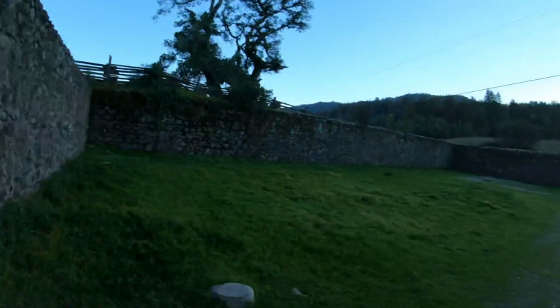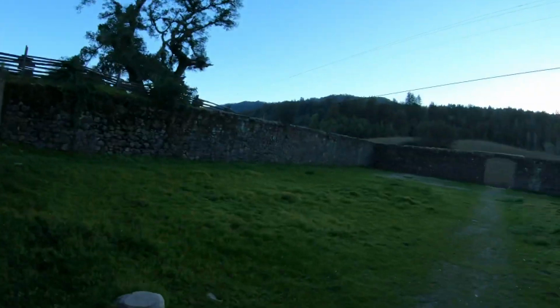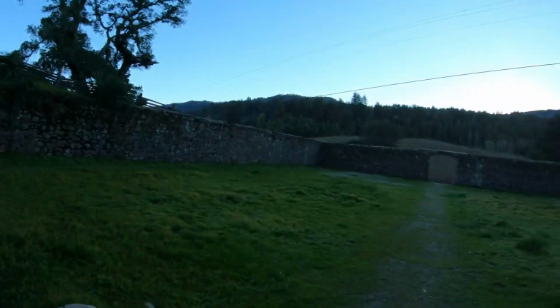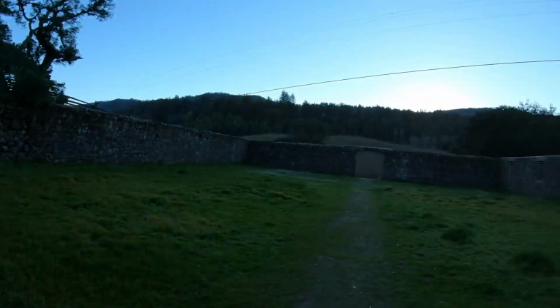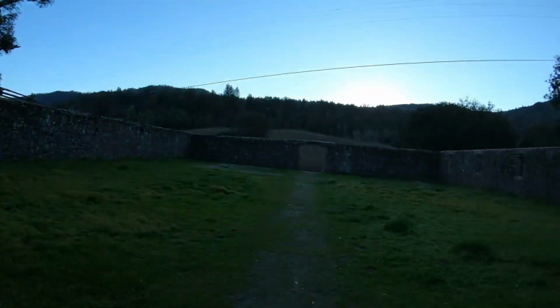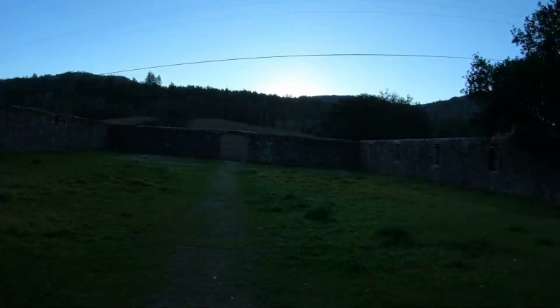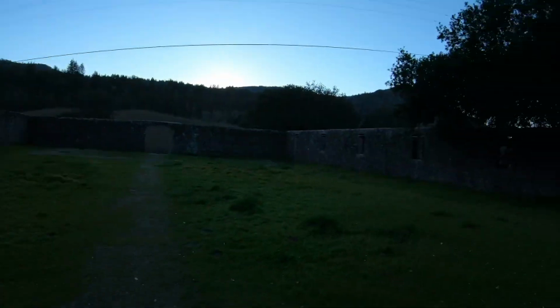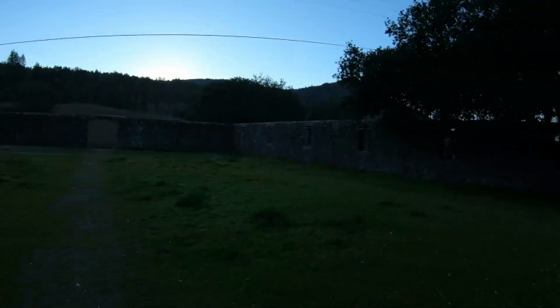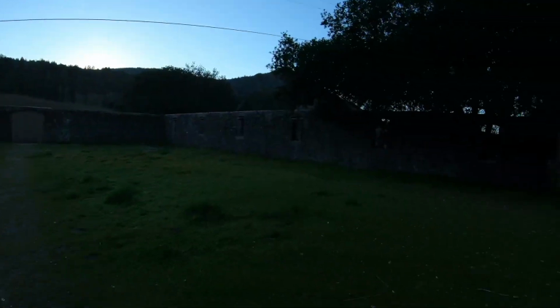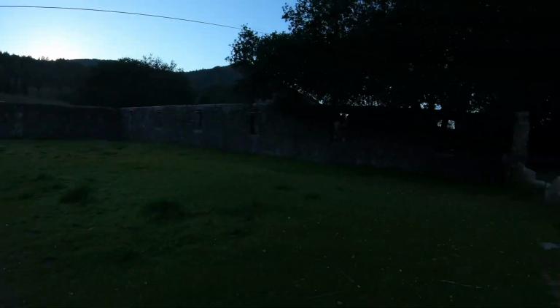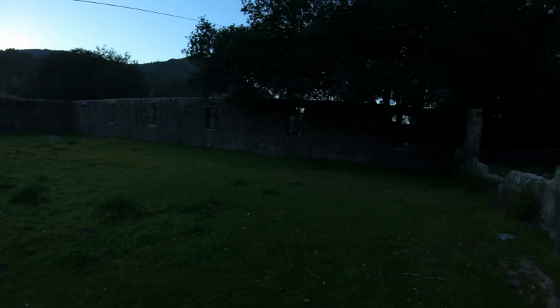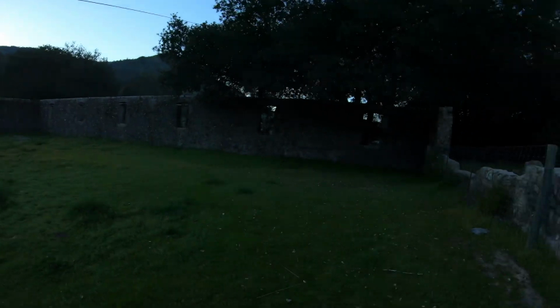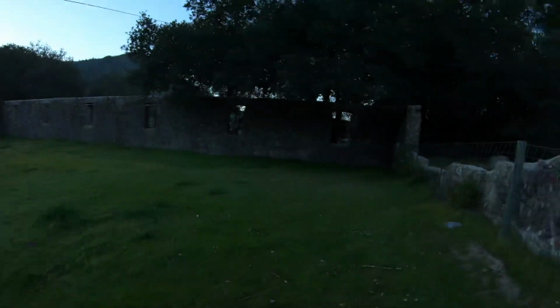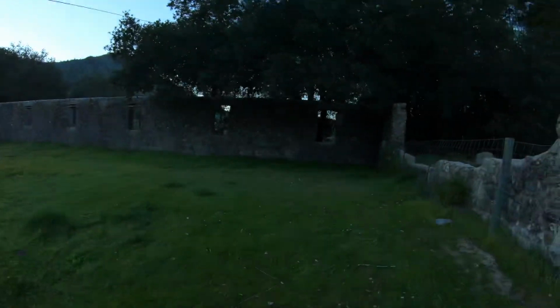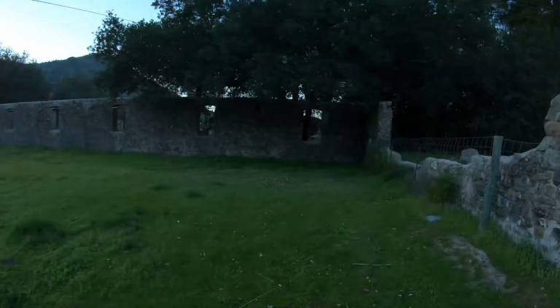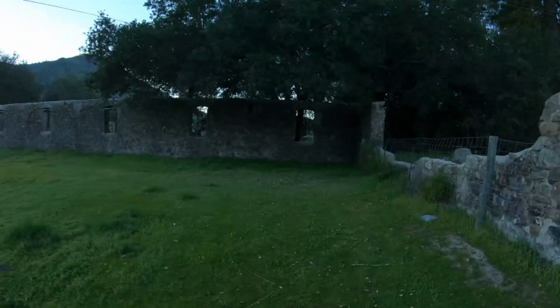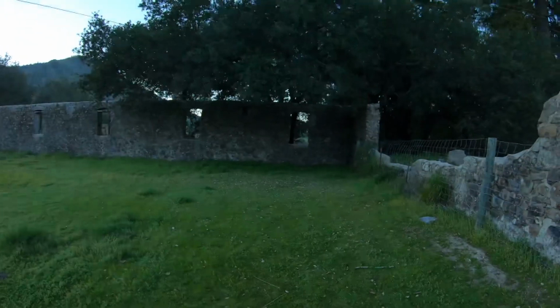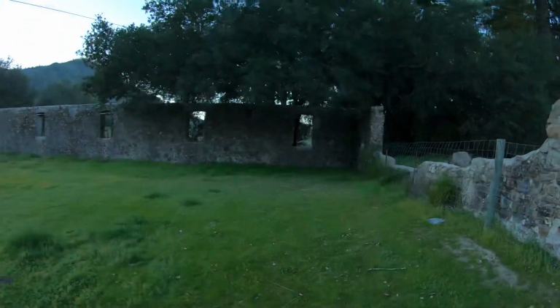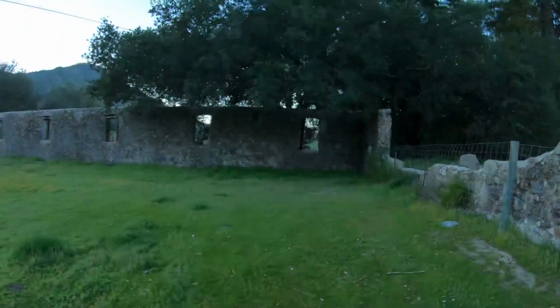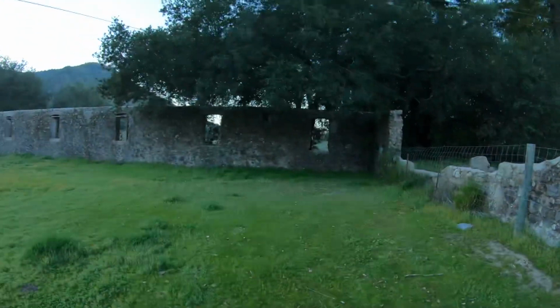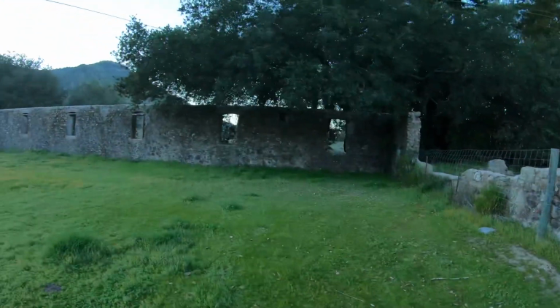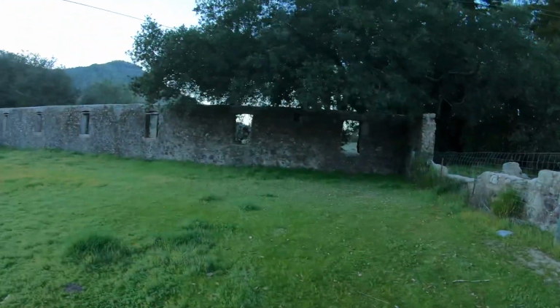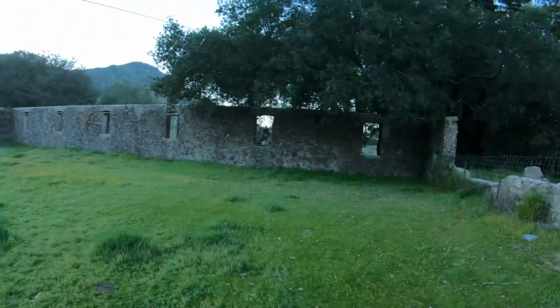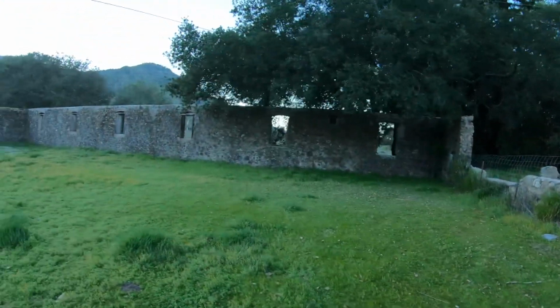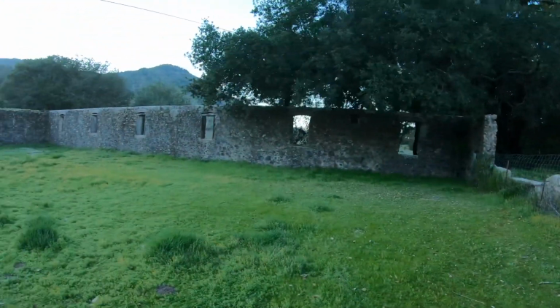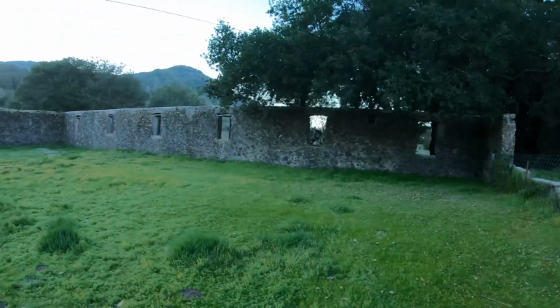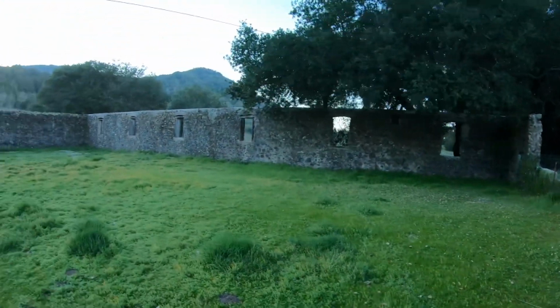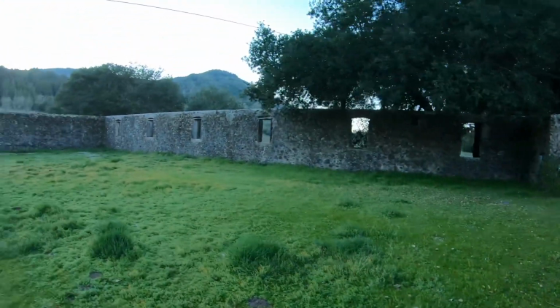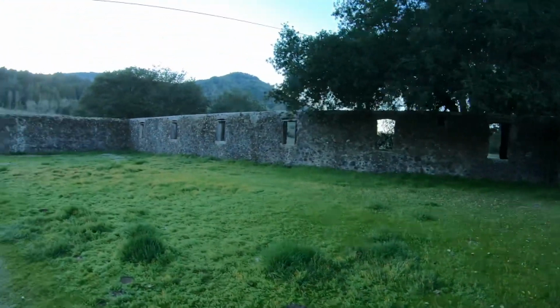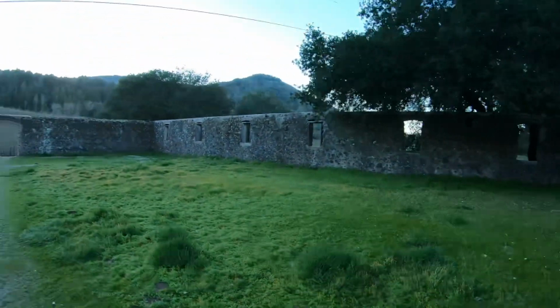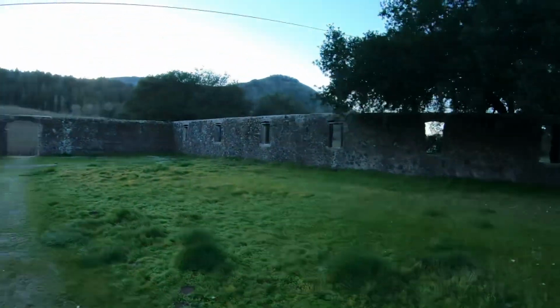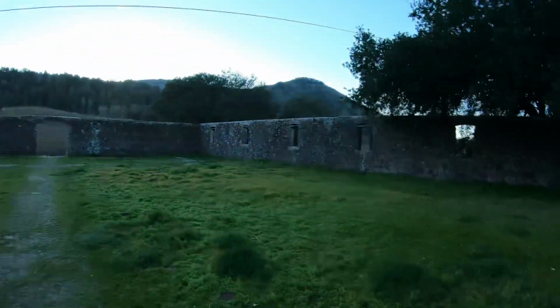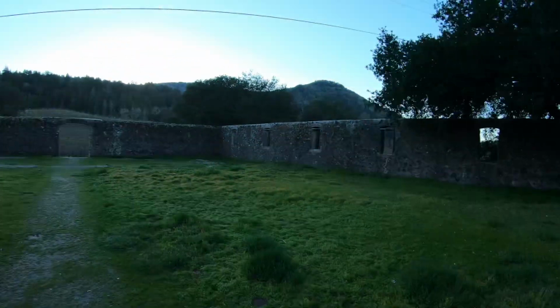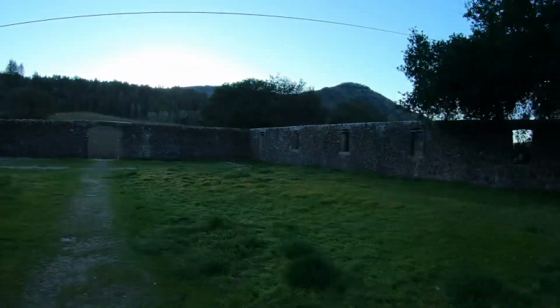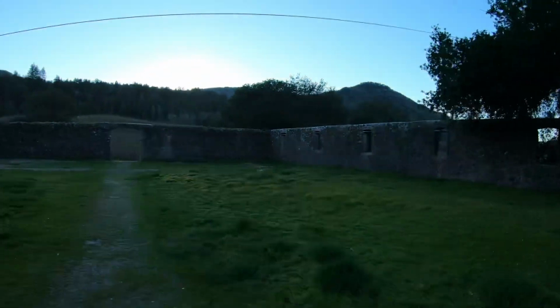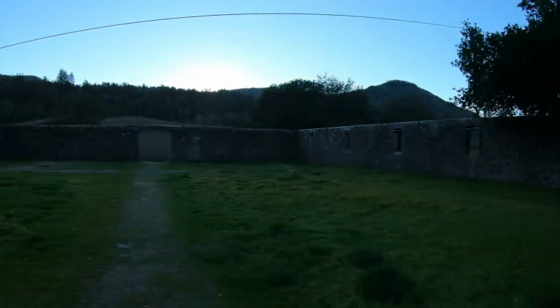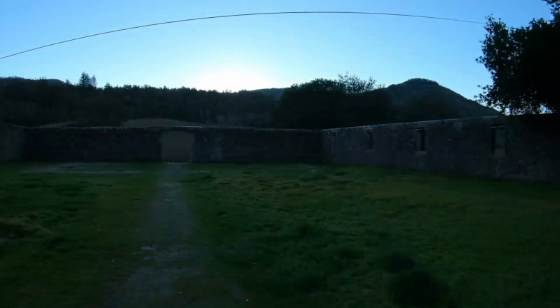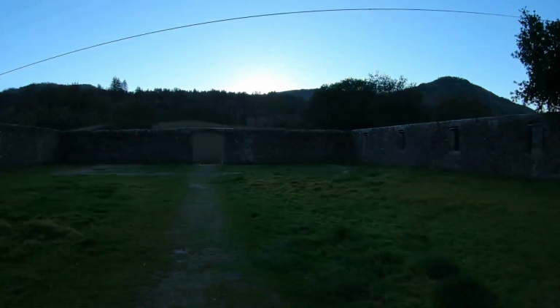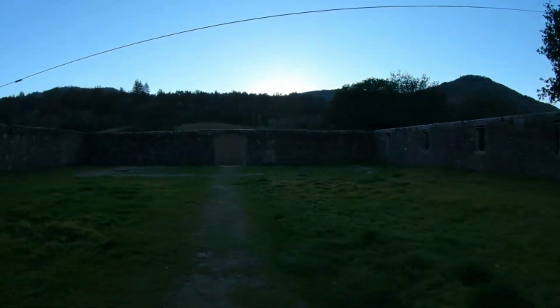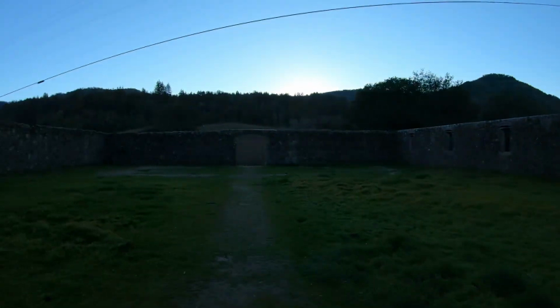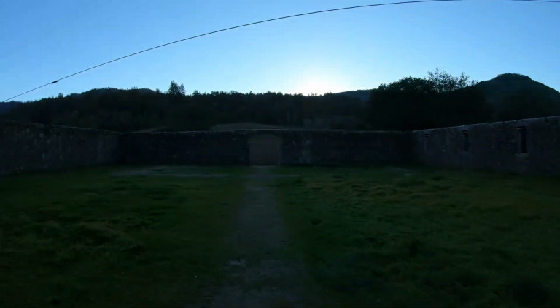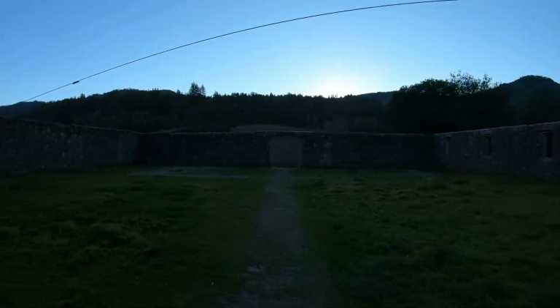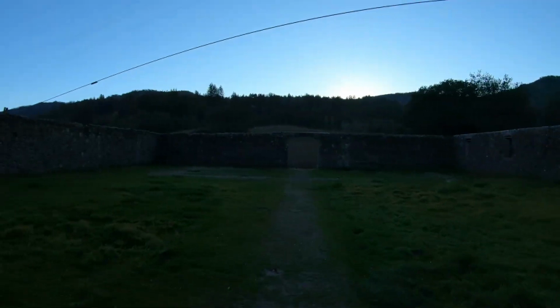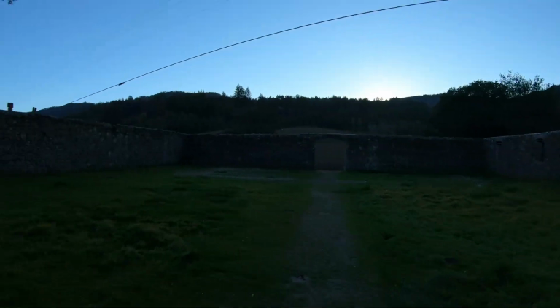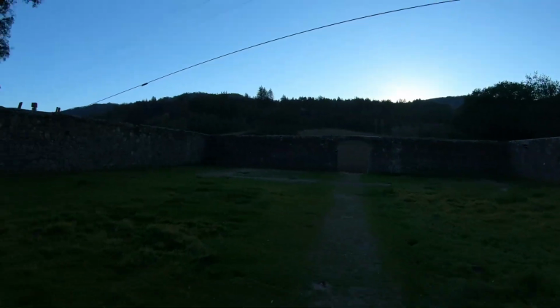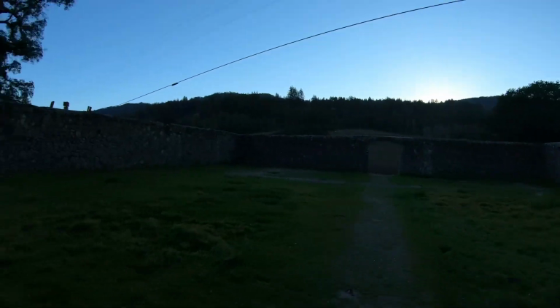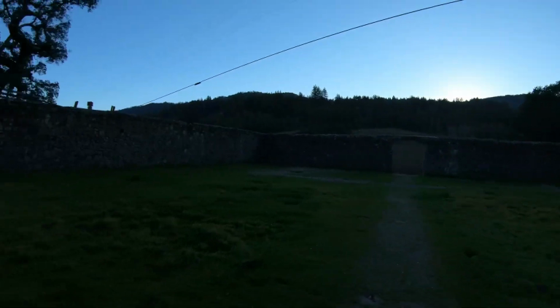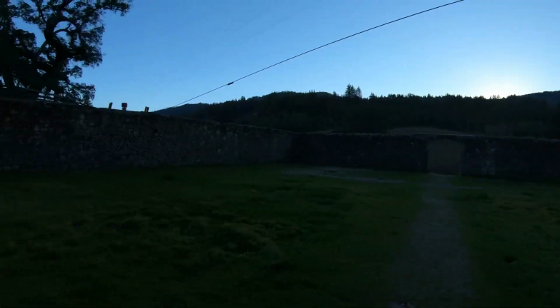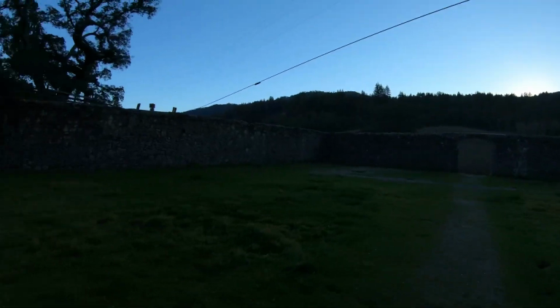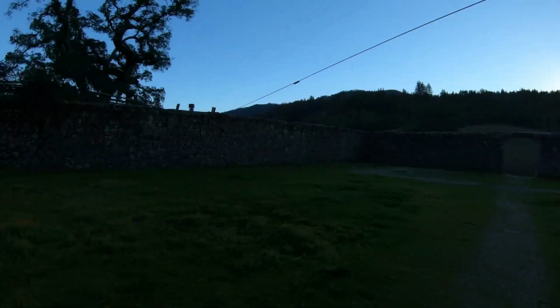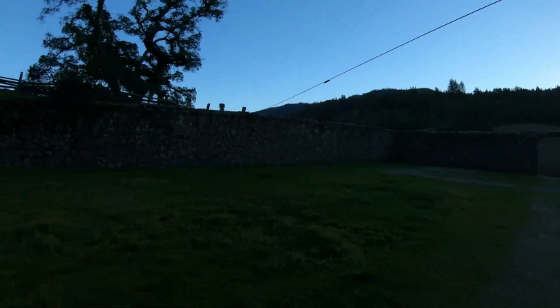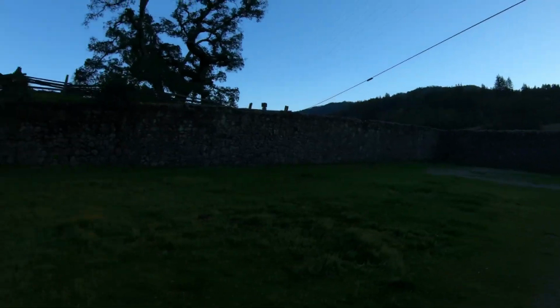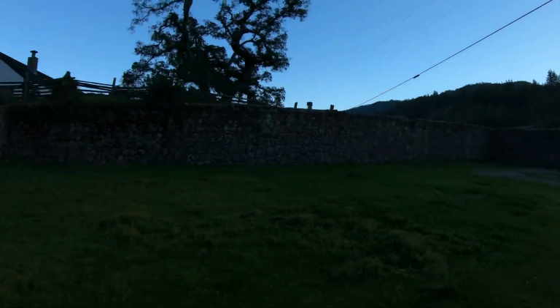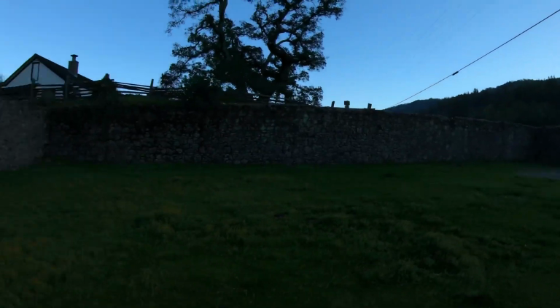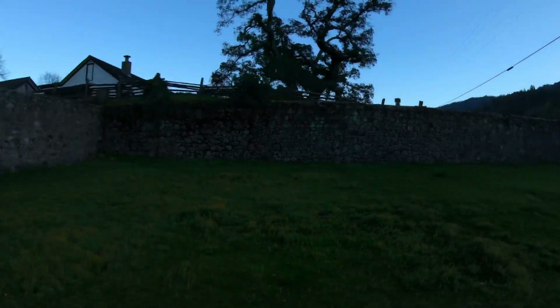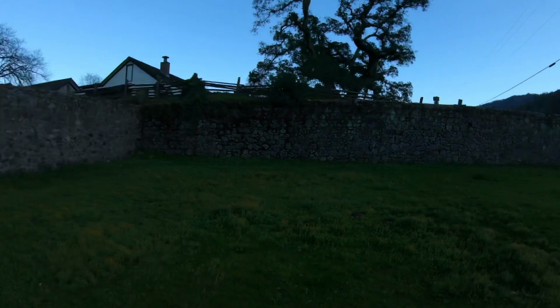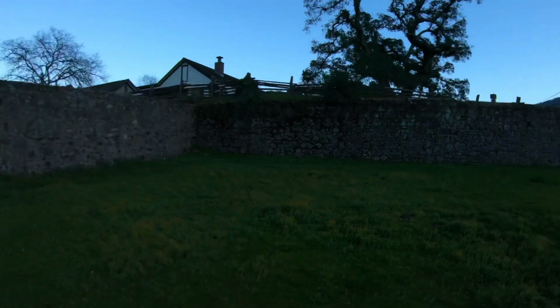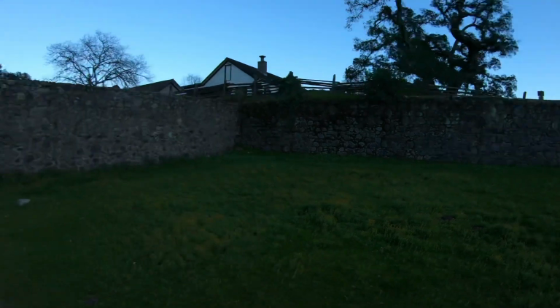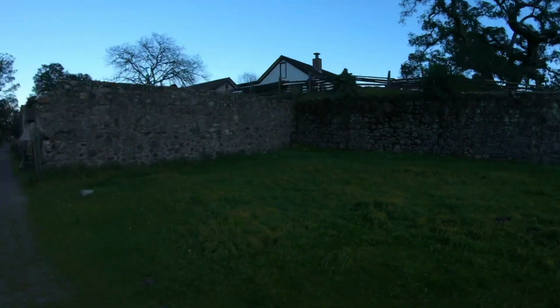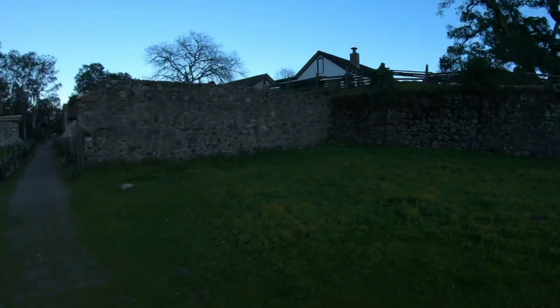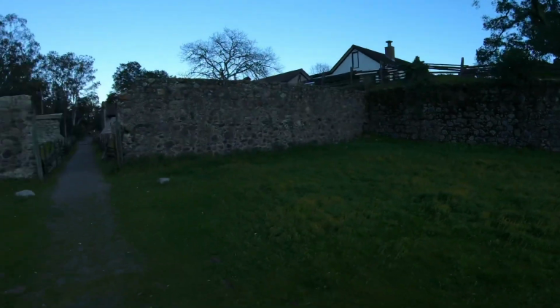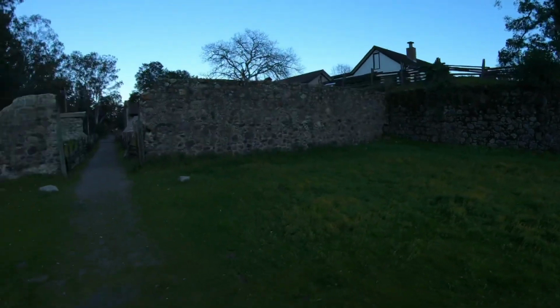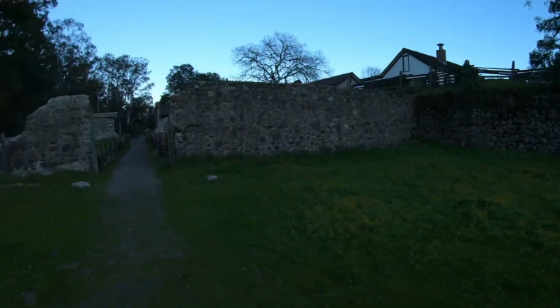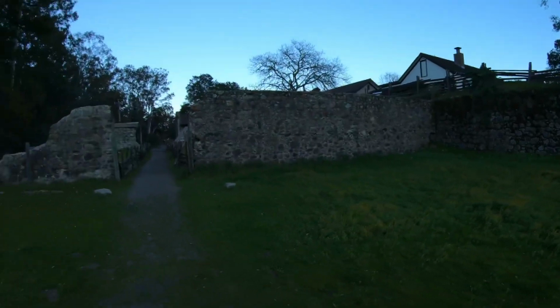Look at this — this is wild. Imagine just living here.